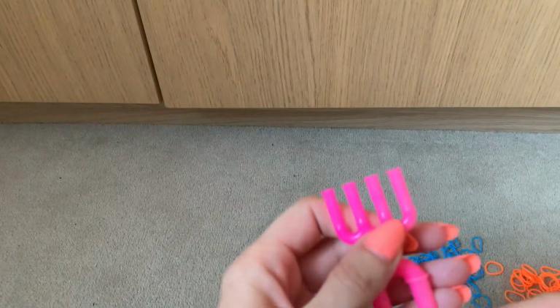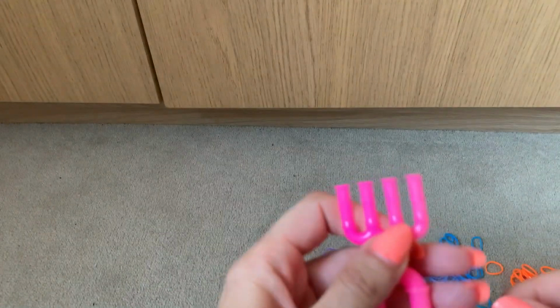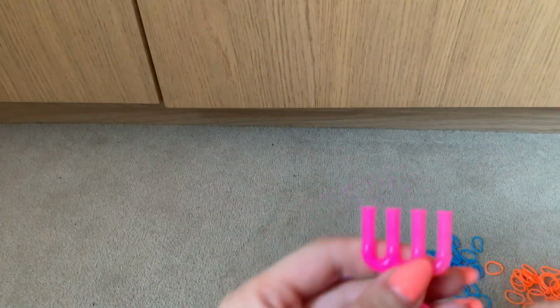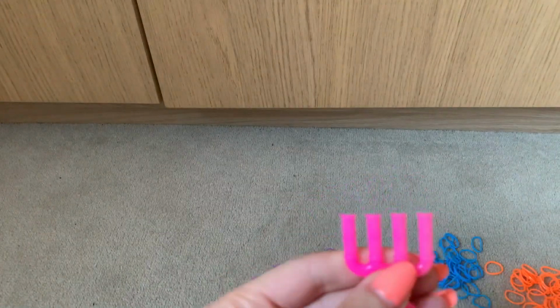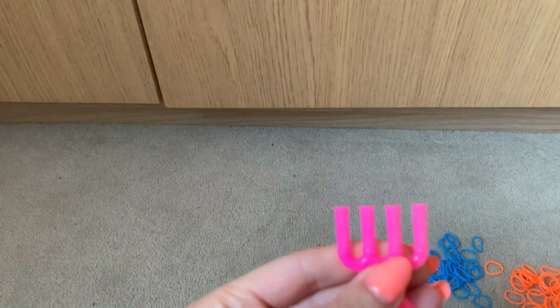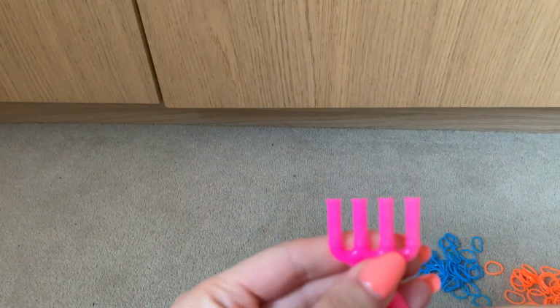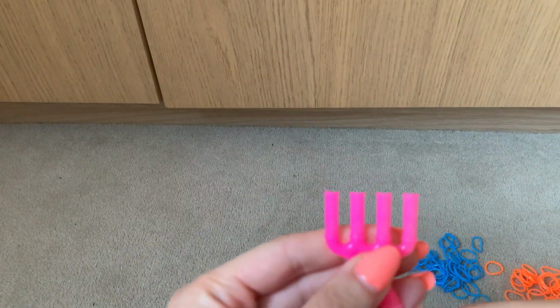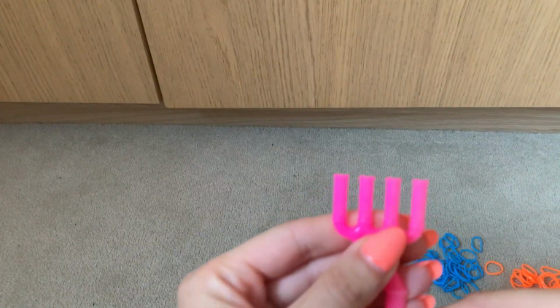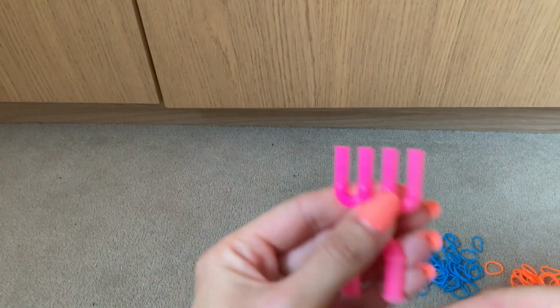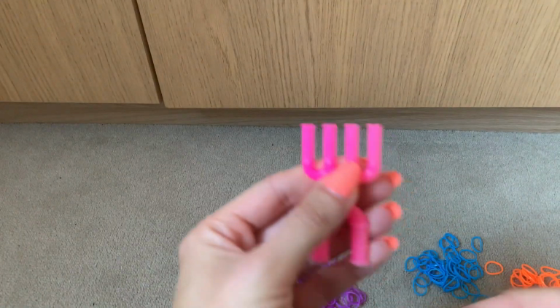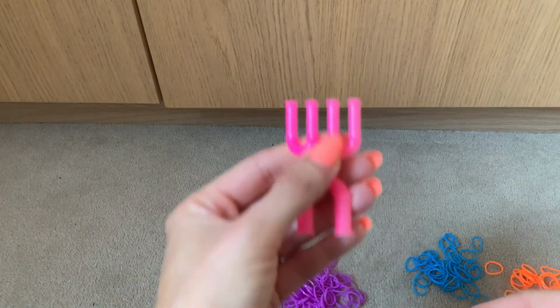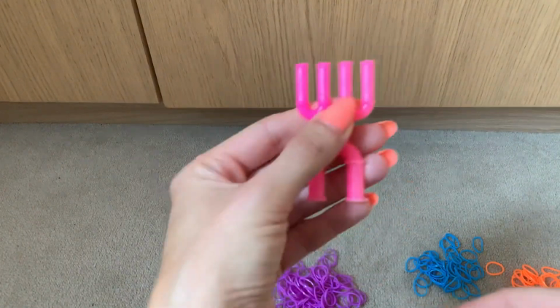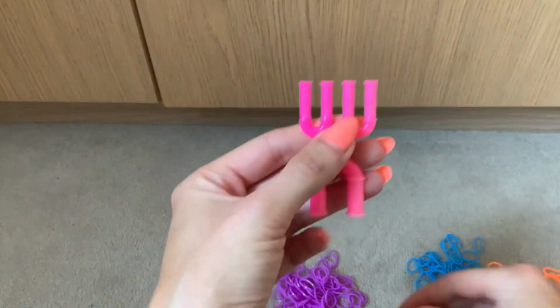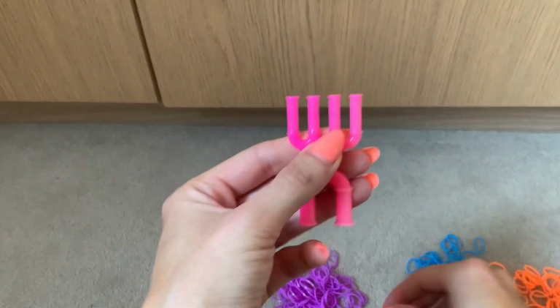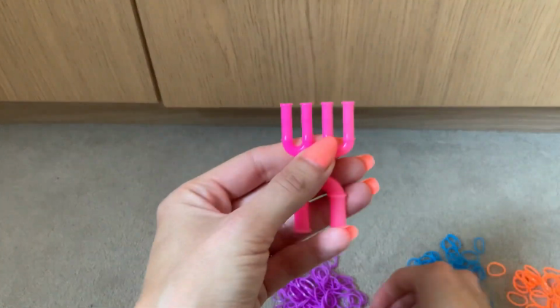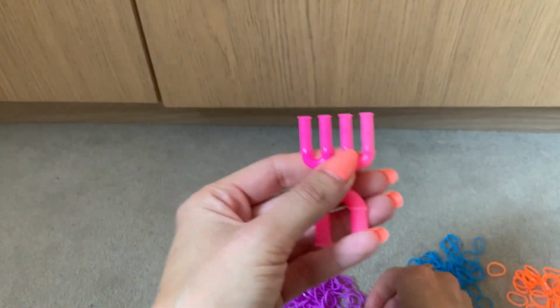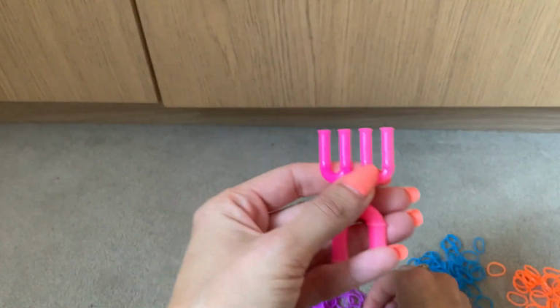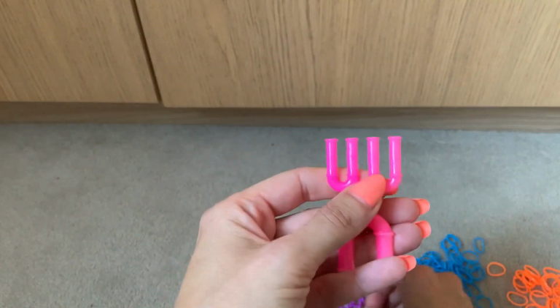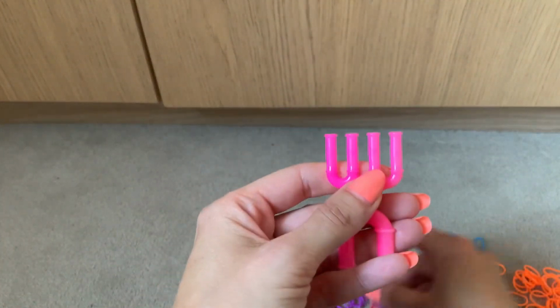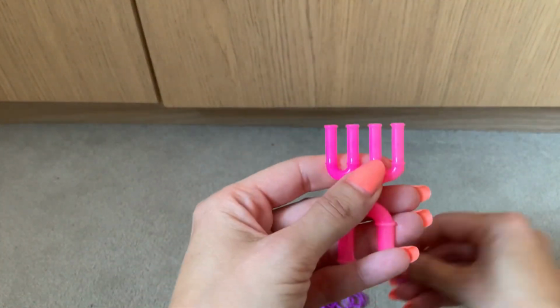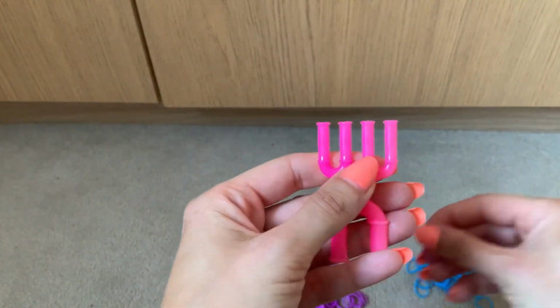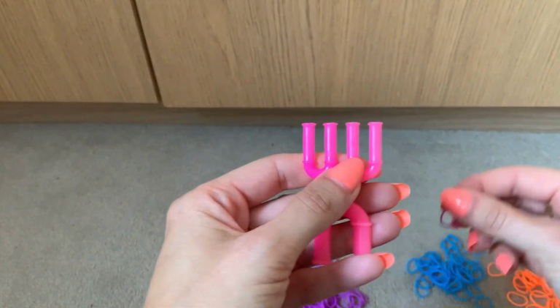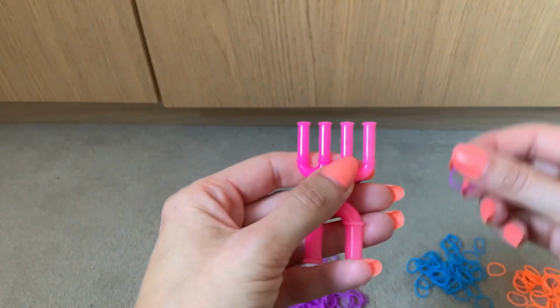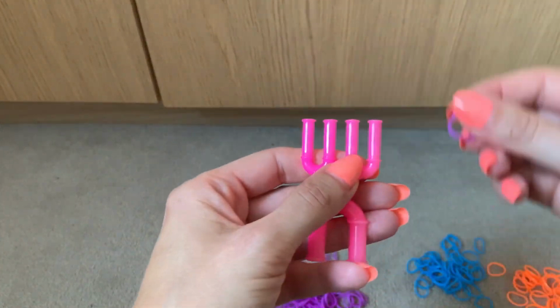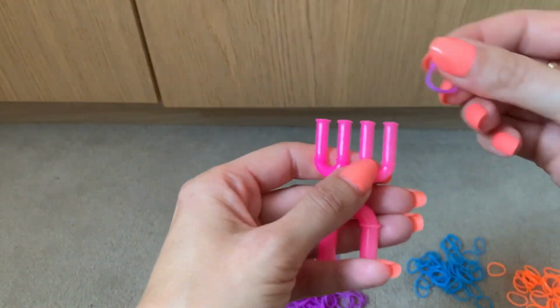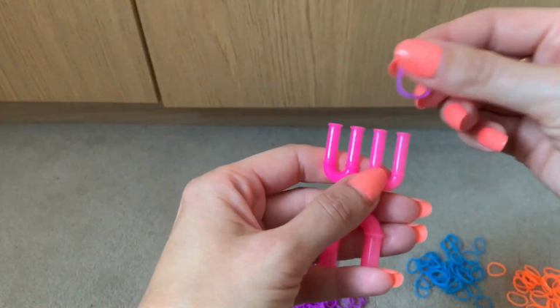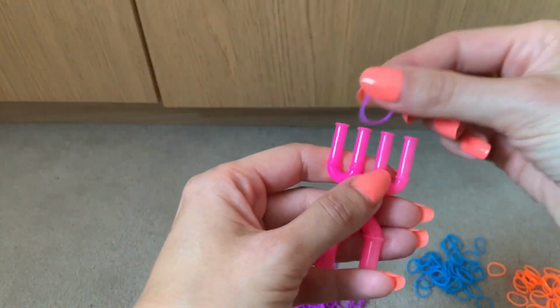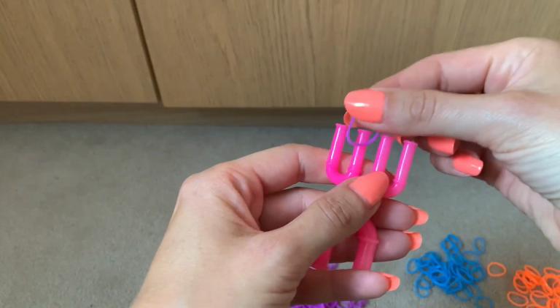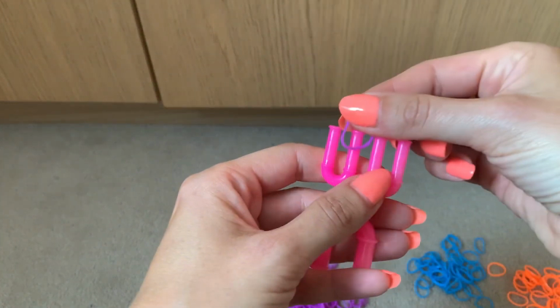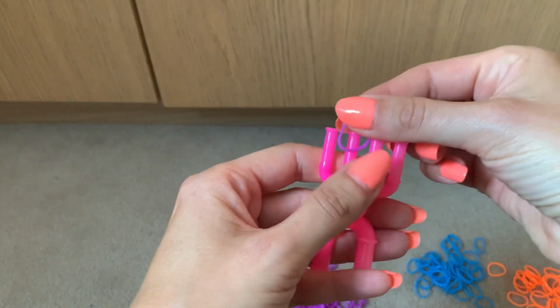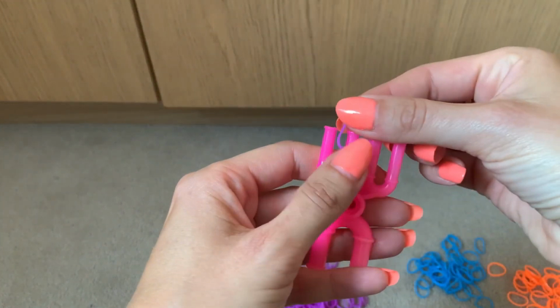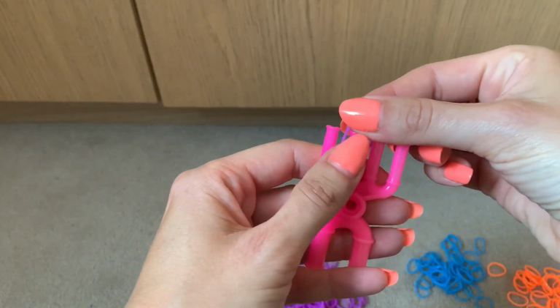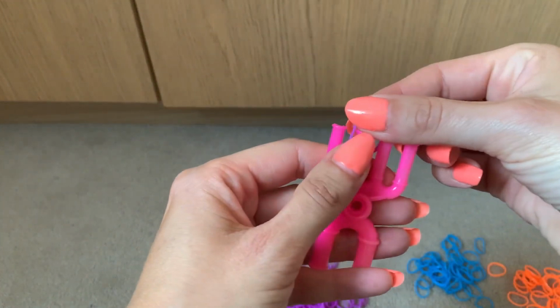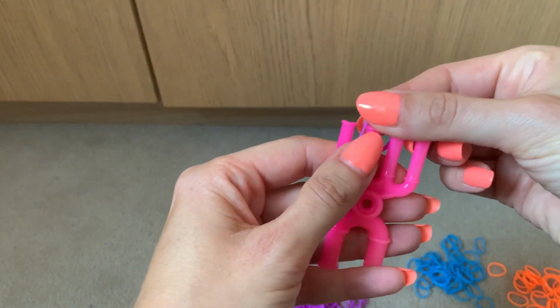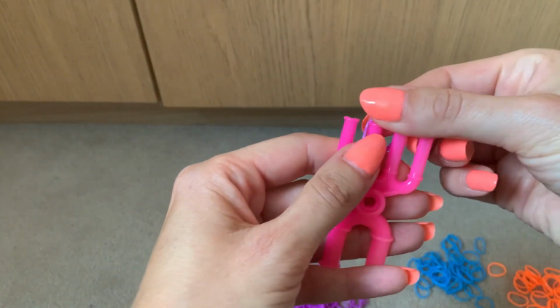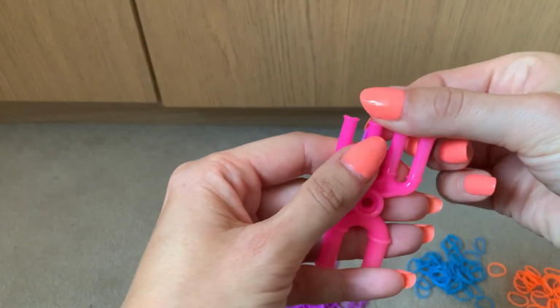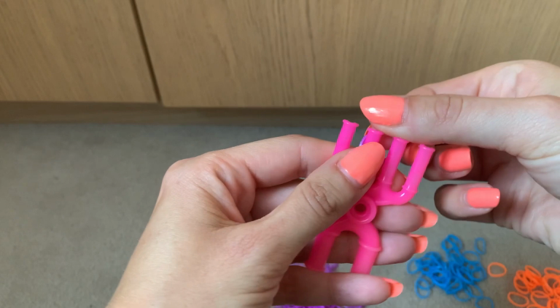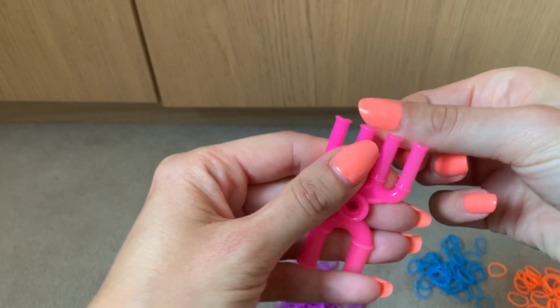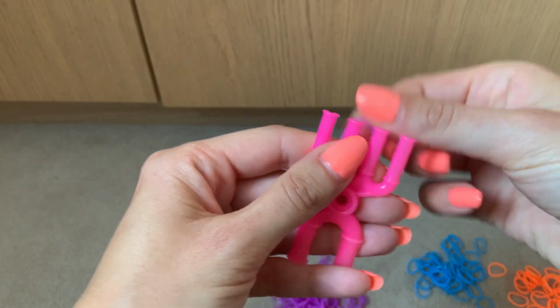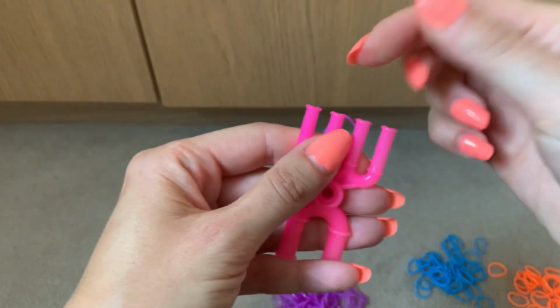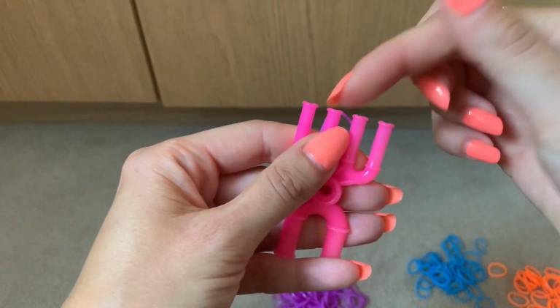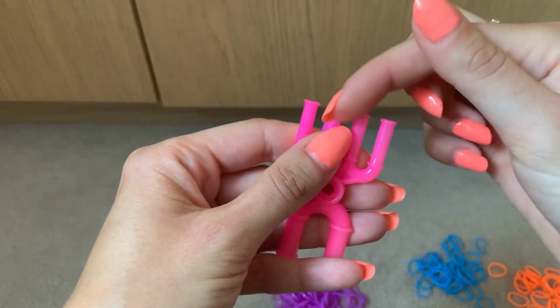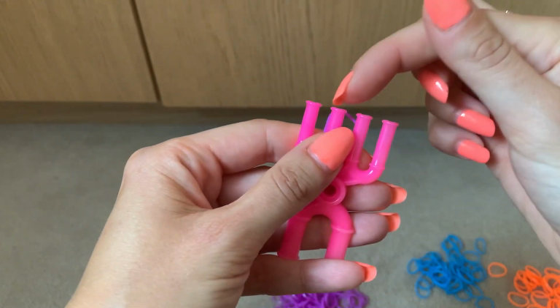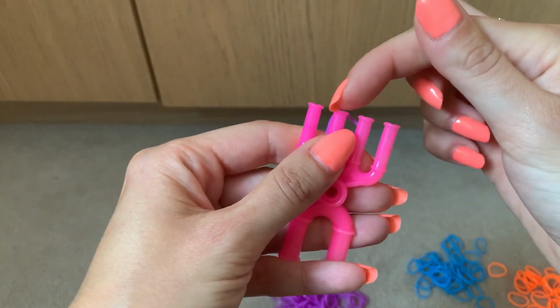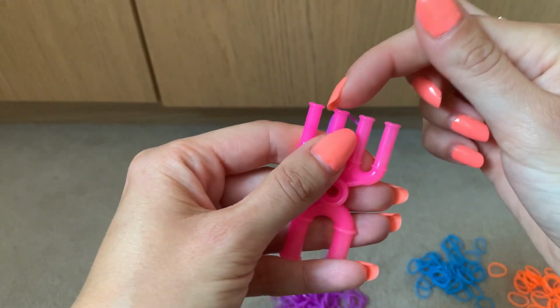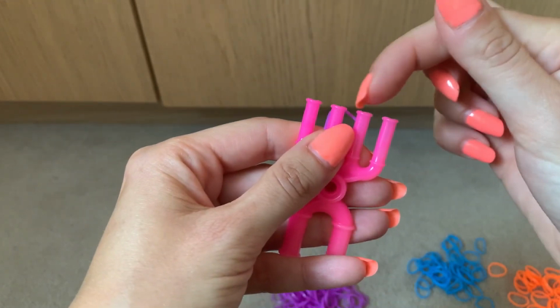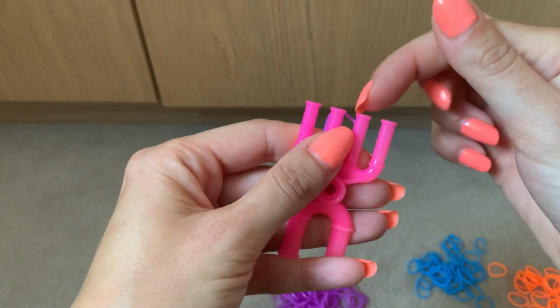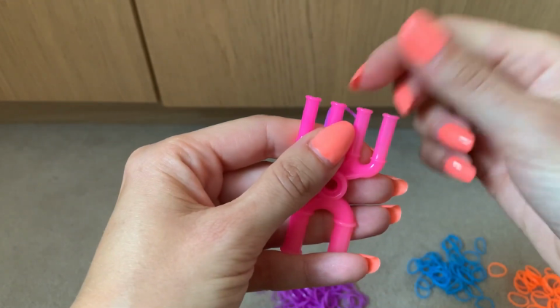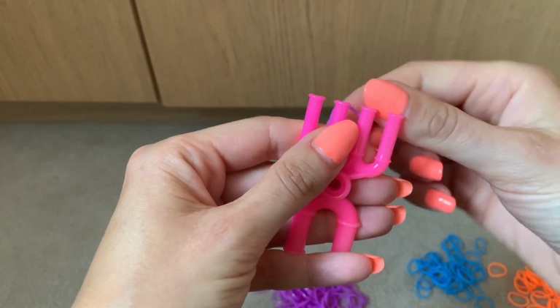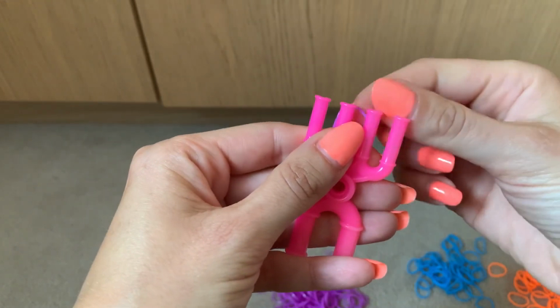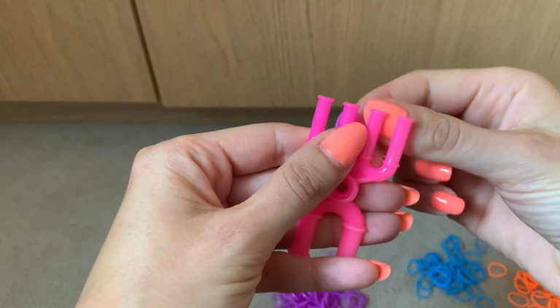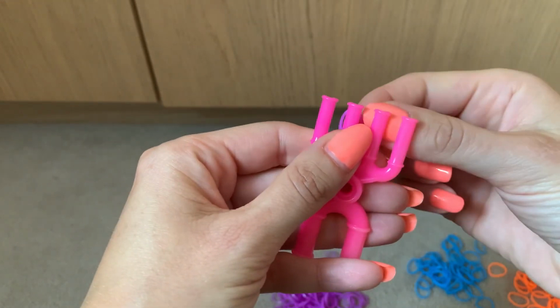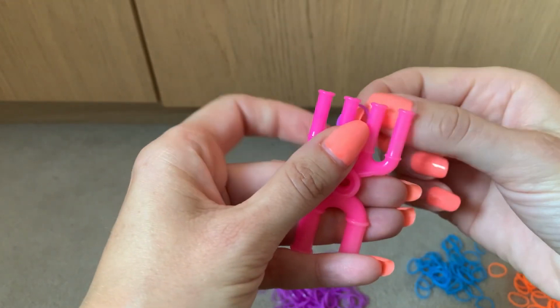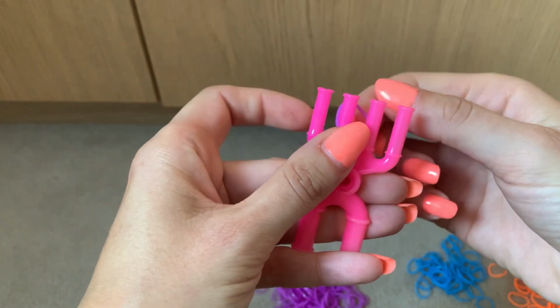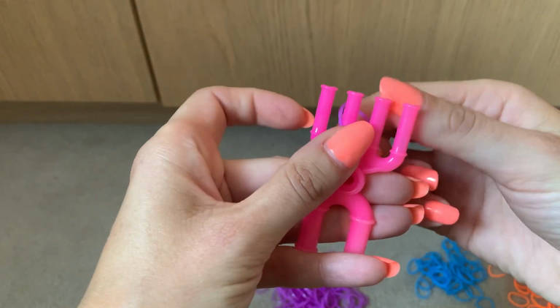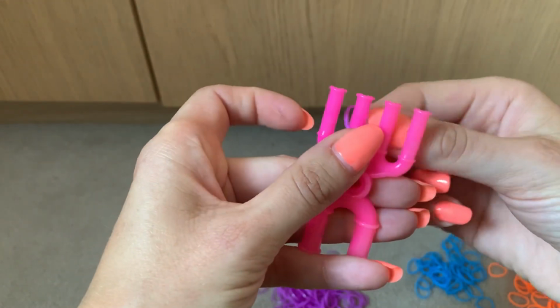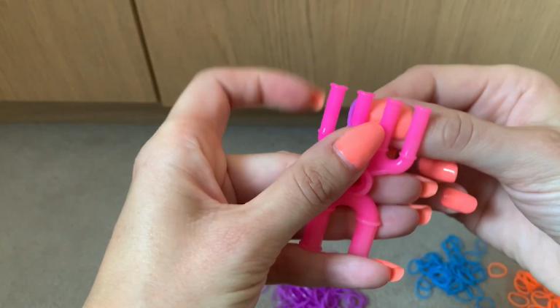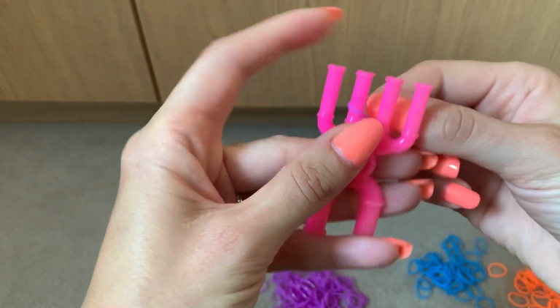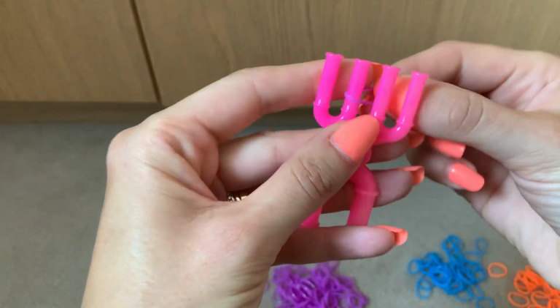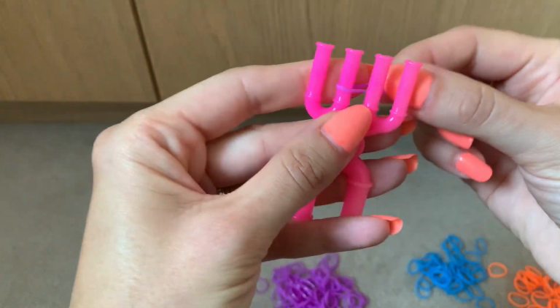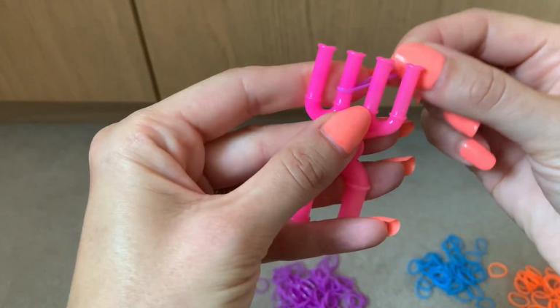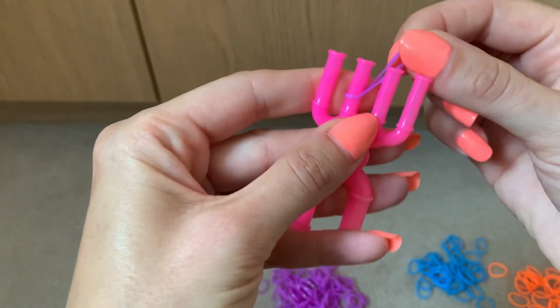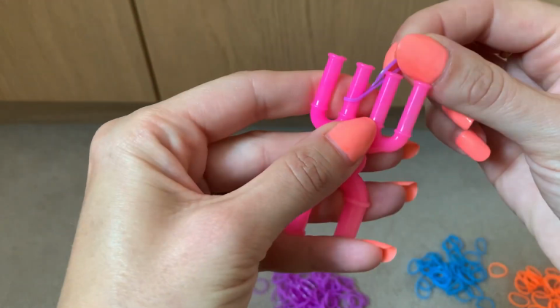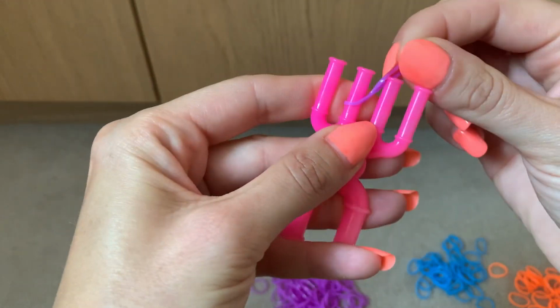To start off, I'm going to take my first colour and put it across prong two and three in a figure of eight.